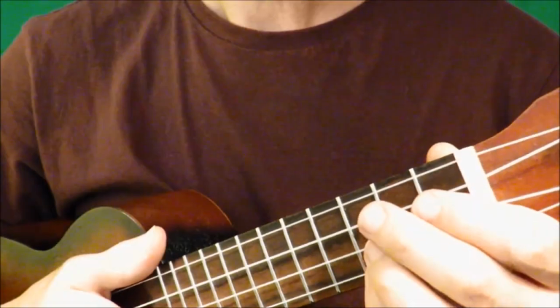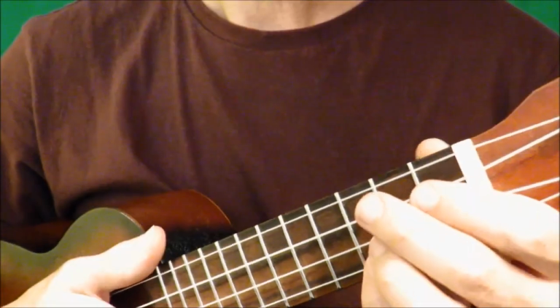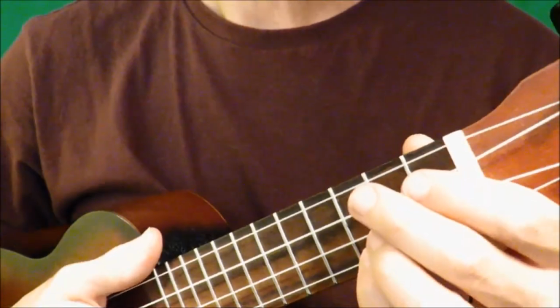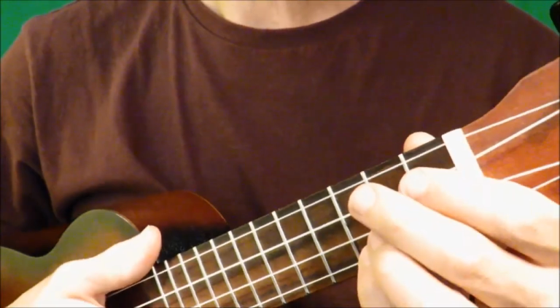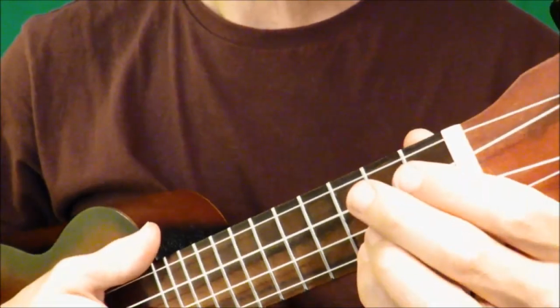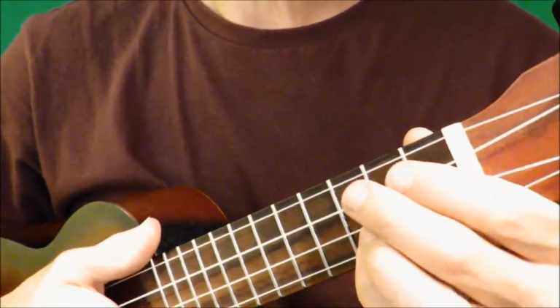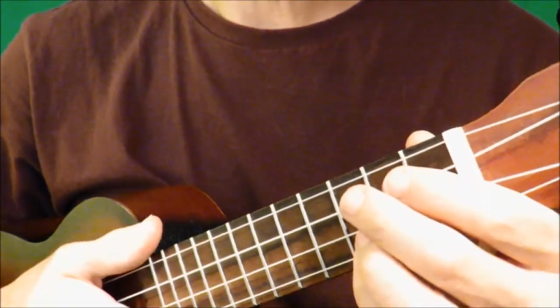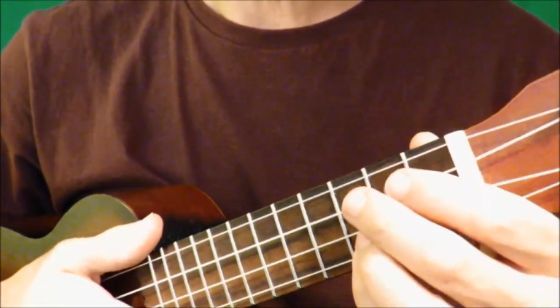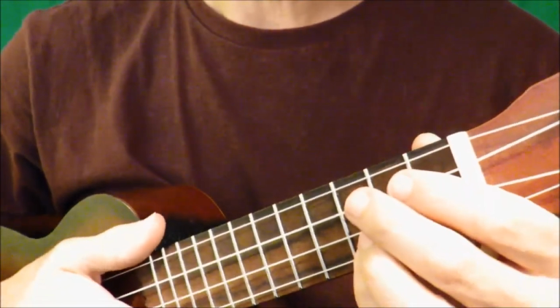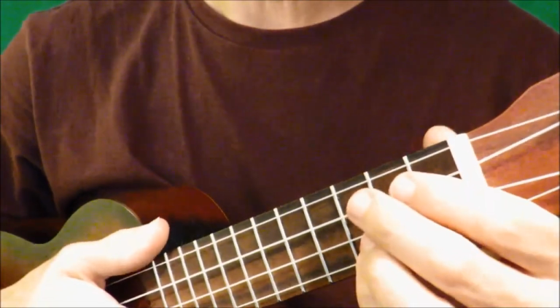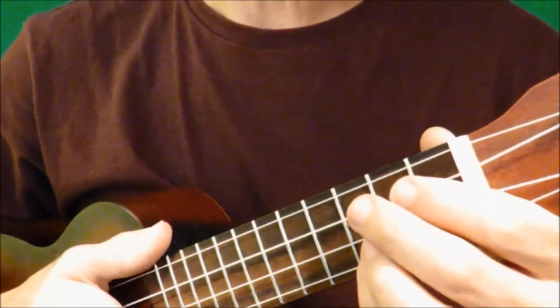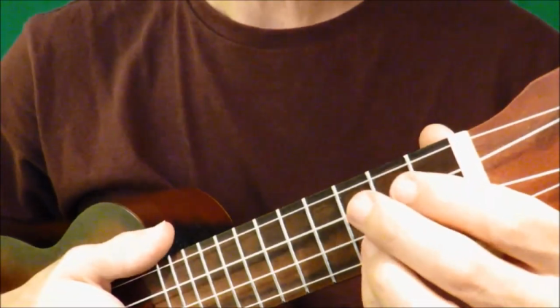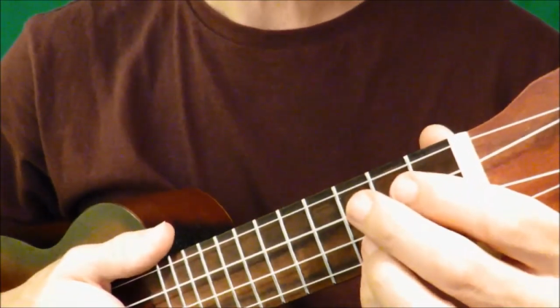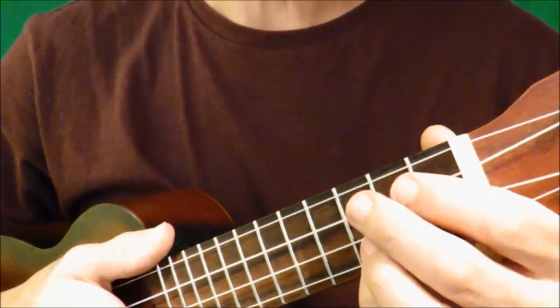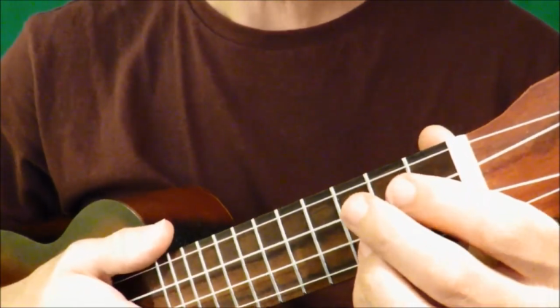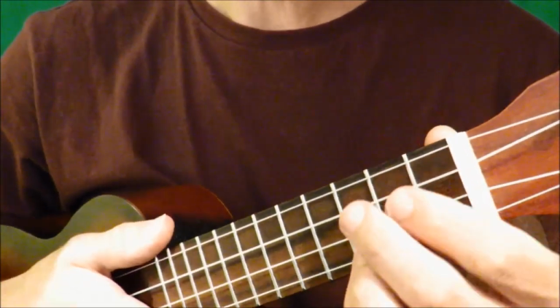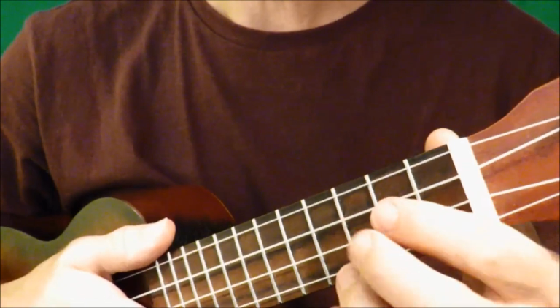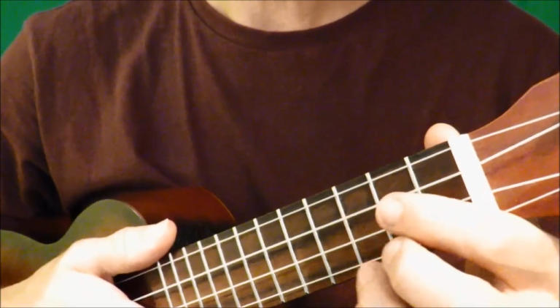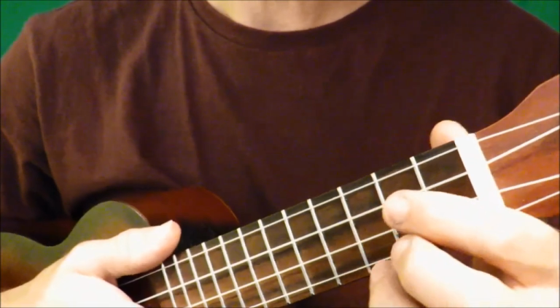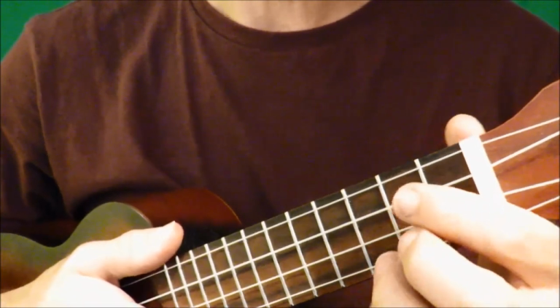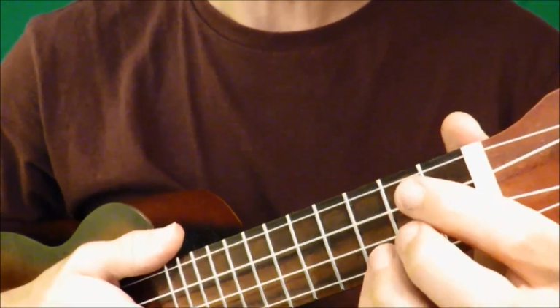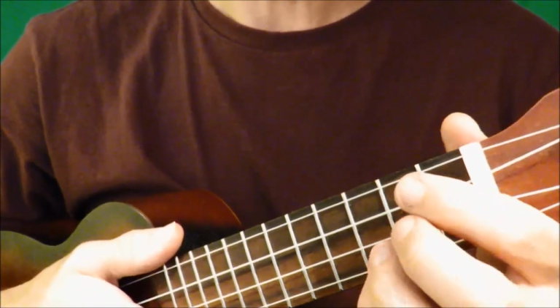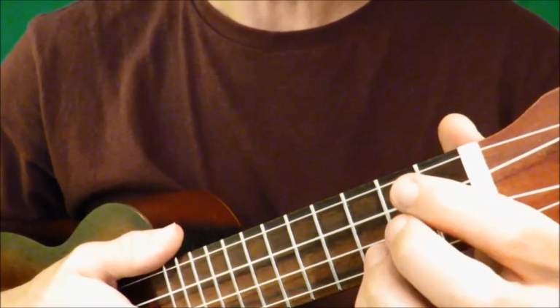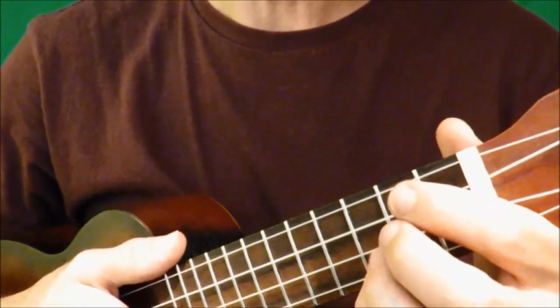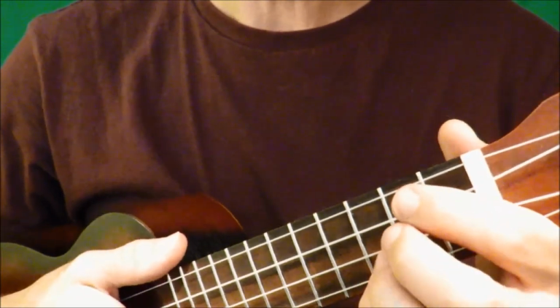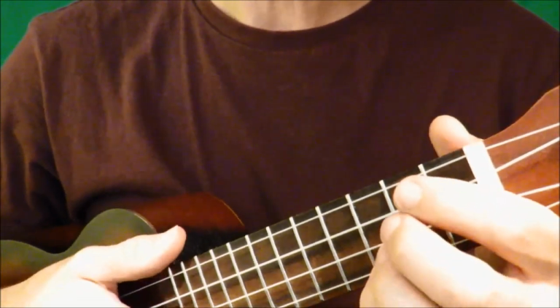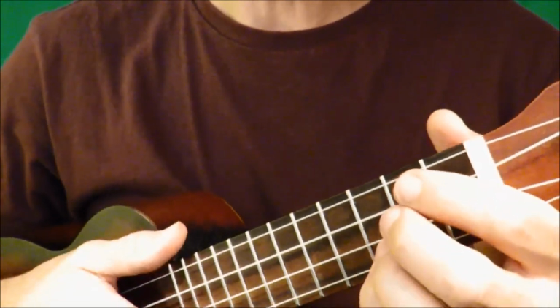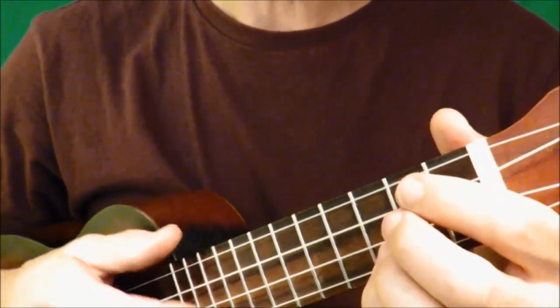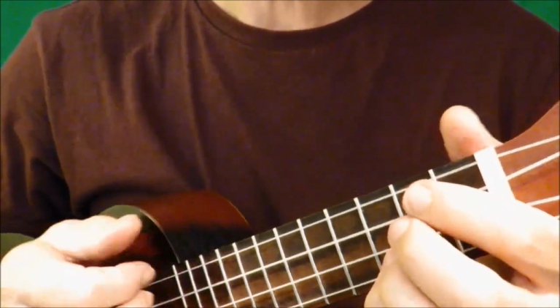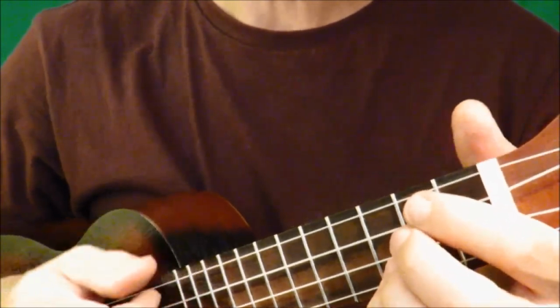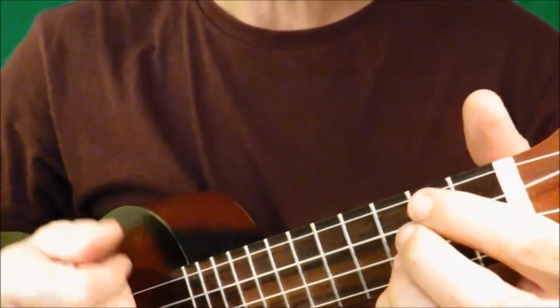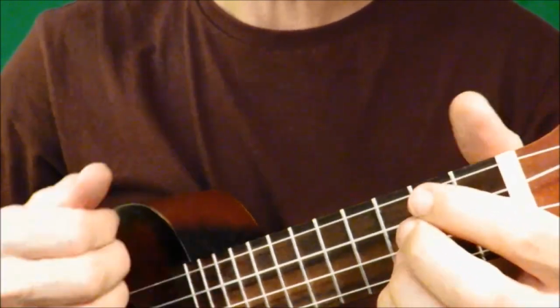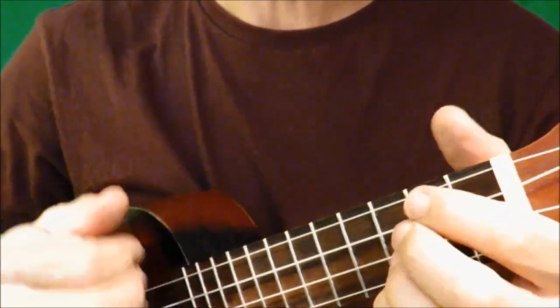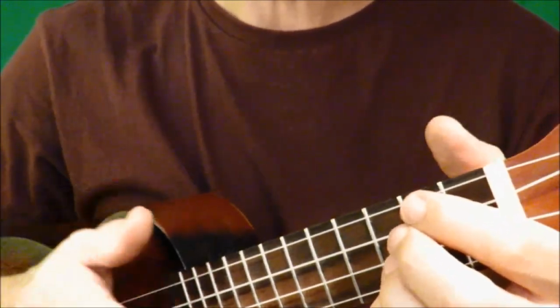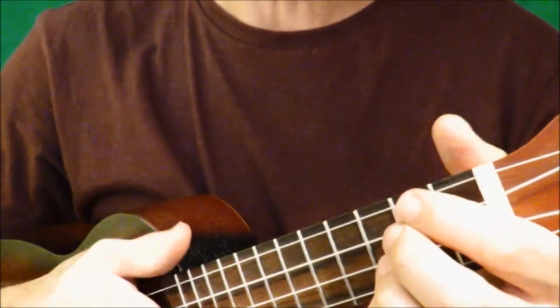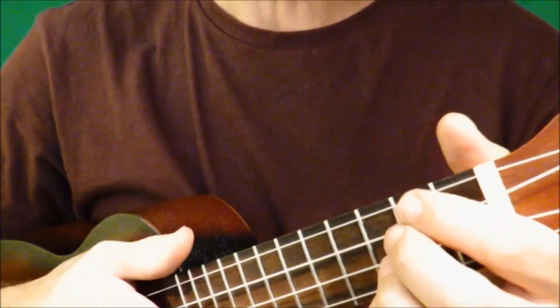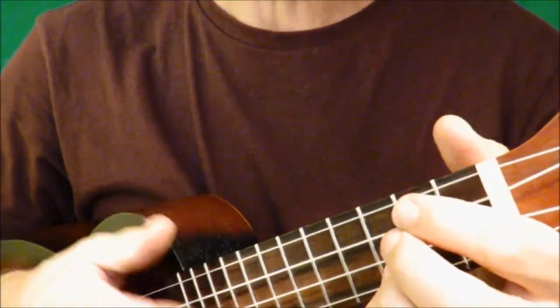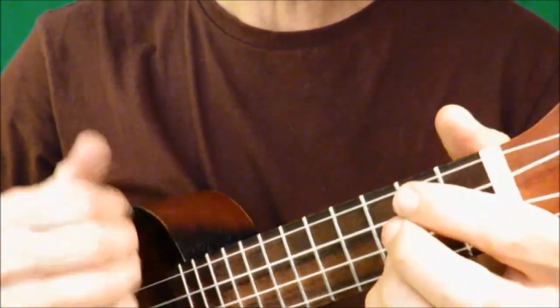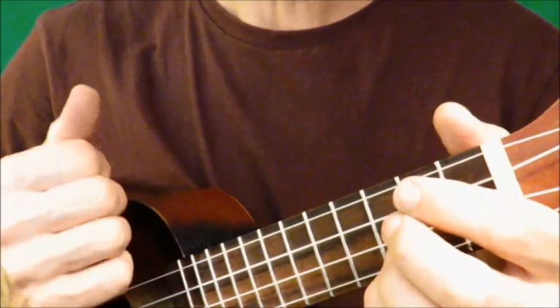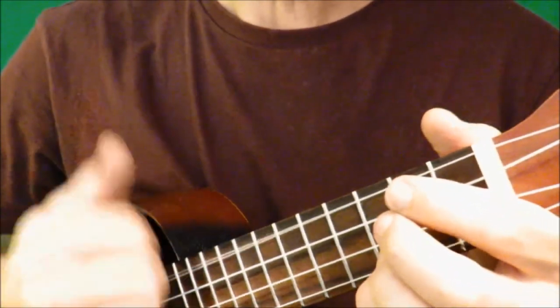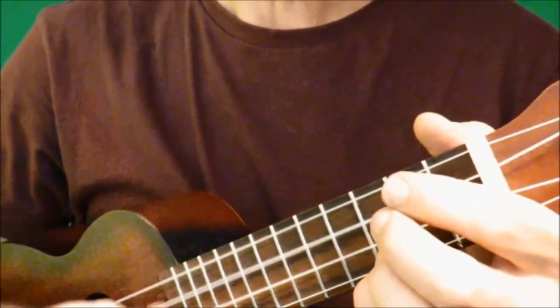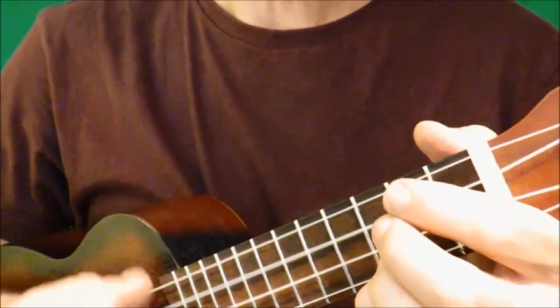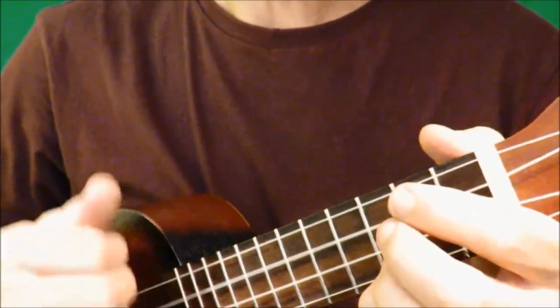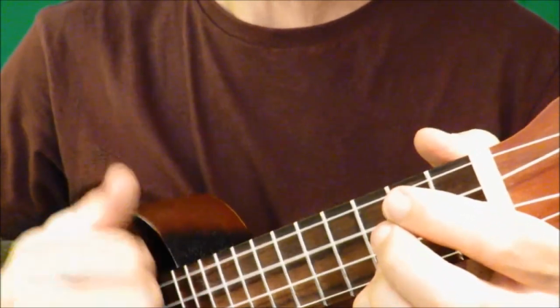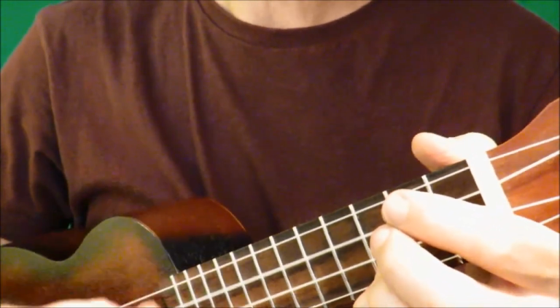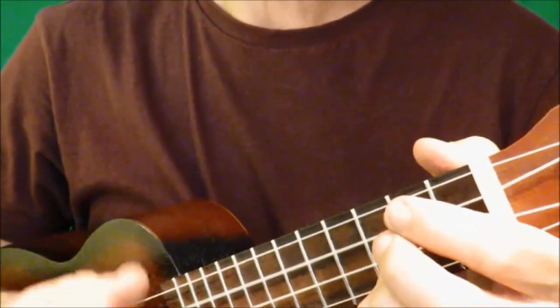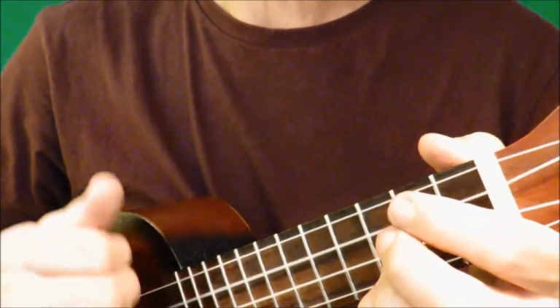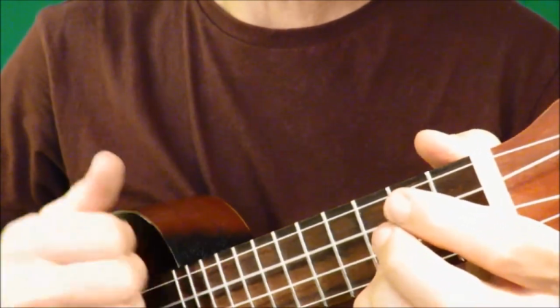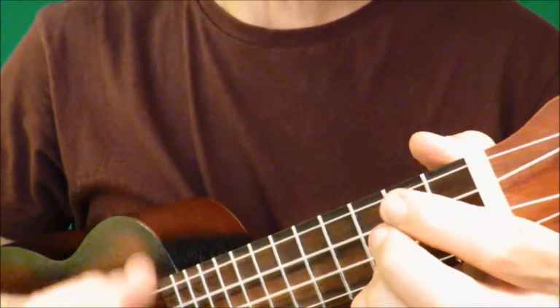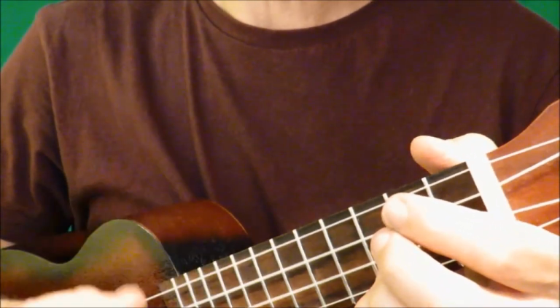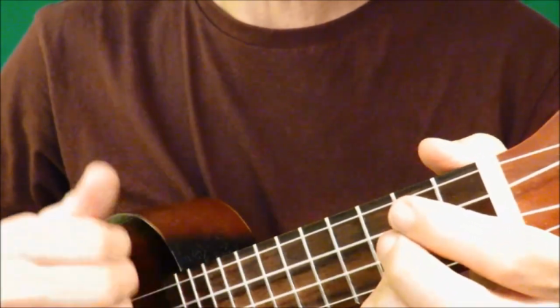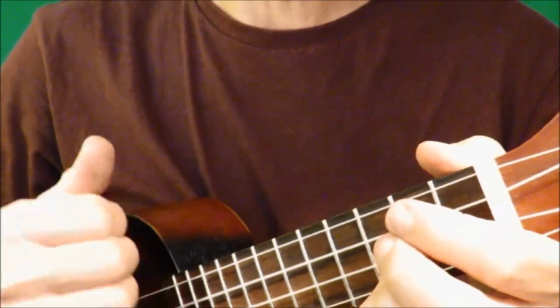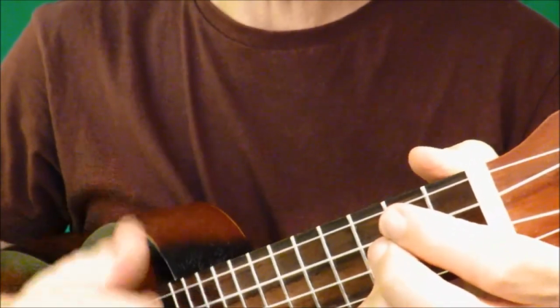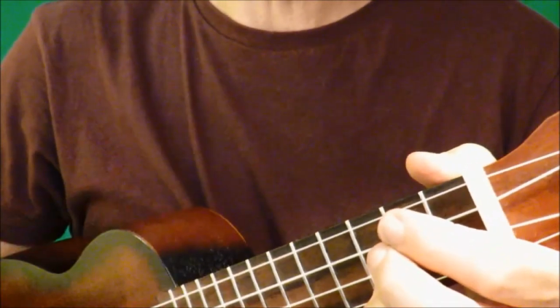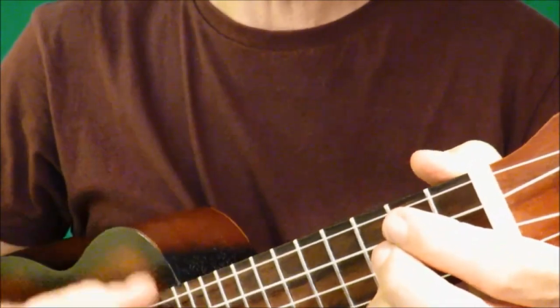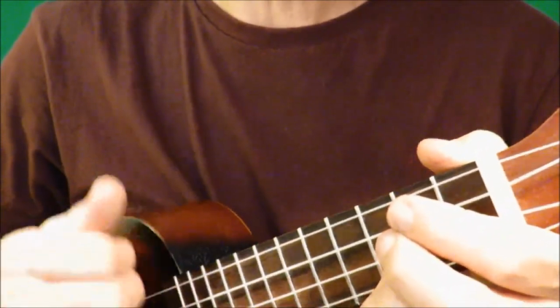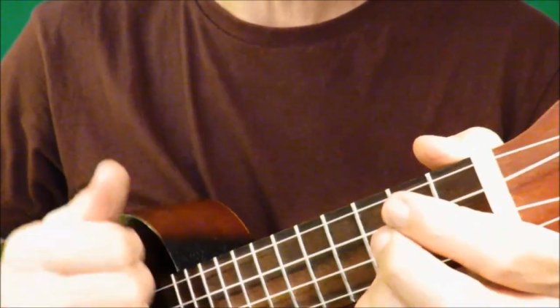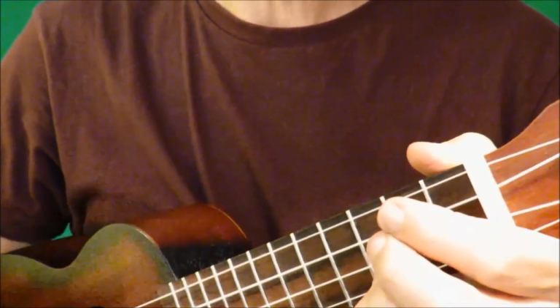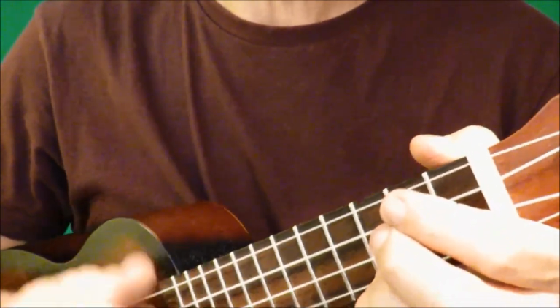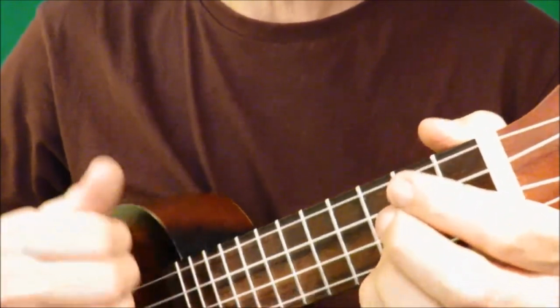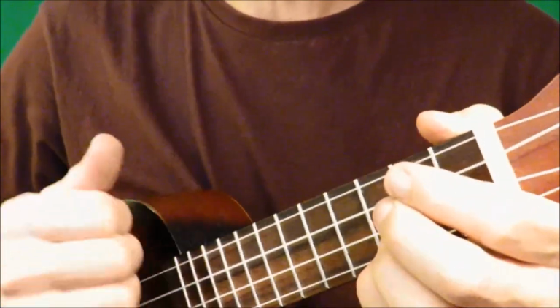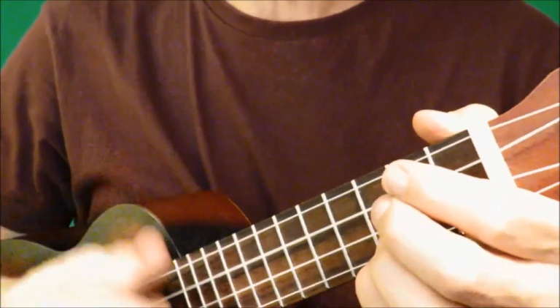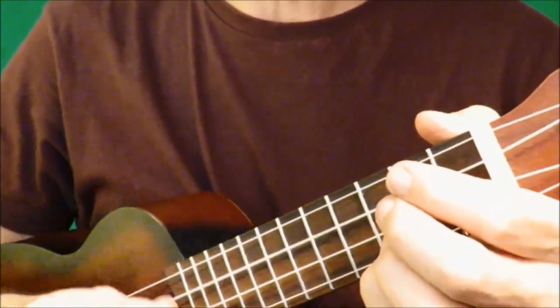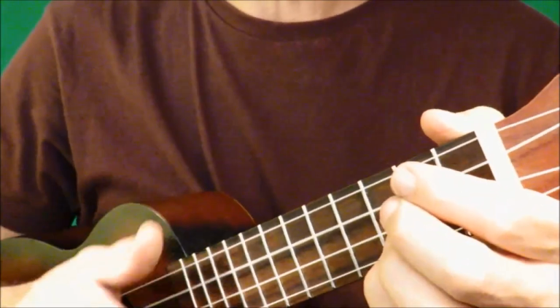It's a song in 3/4 time, which is a waltz time. So that's 1-2-3, 1-2-3, 1-2-3.